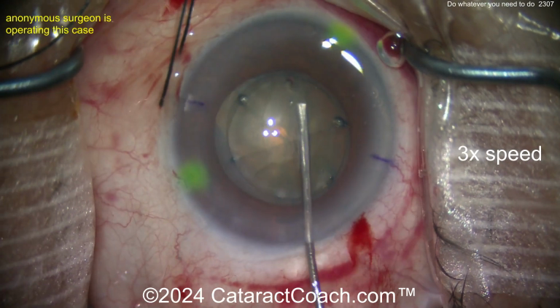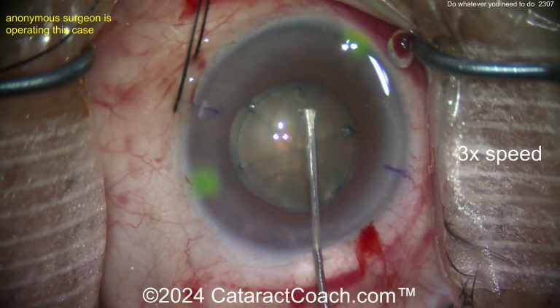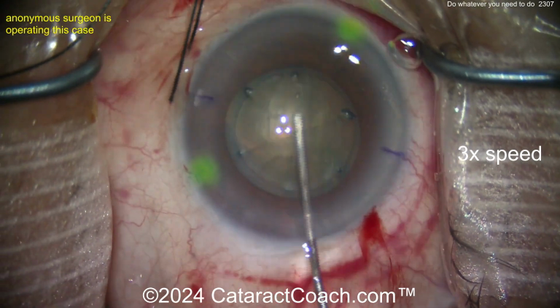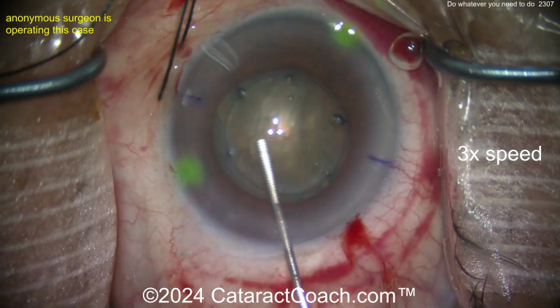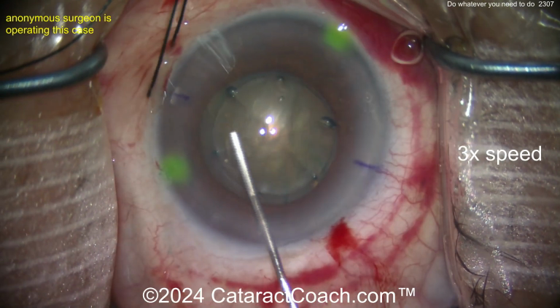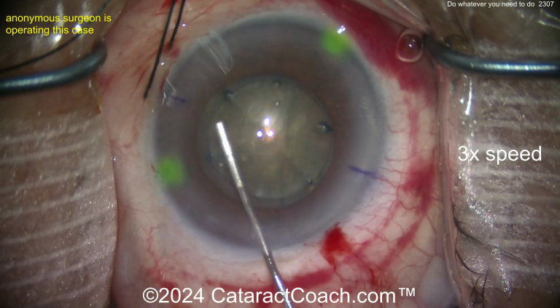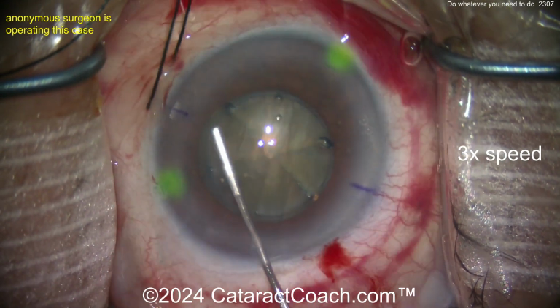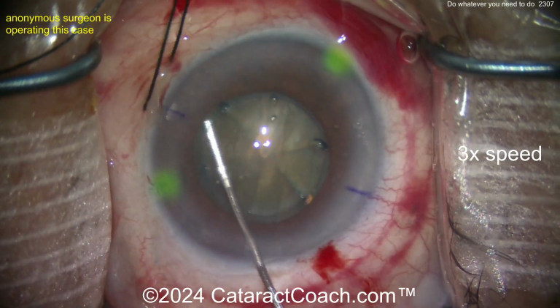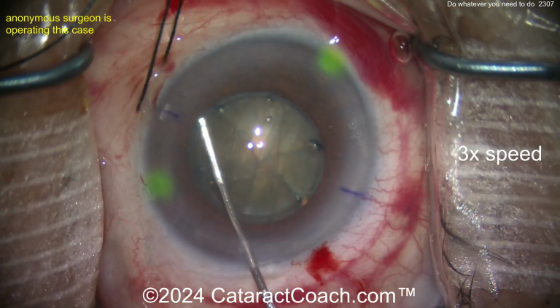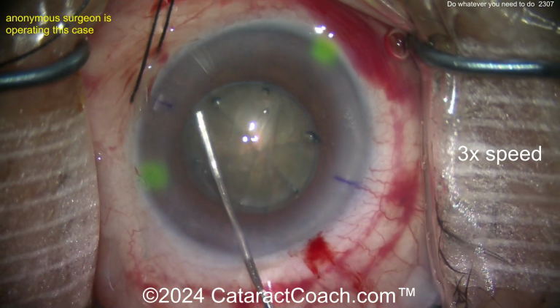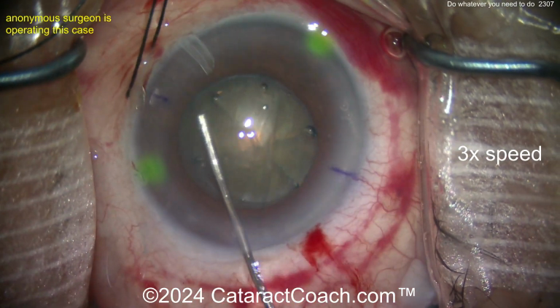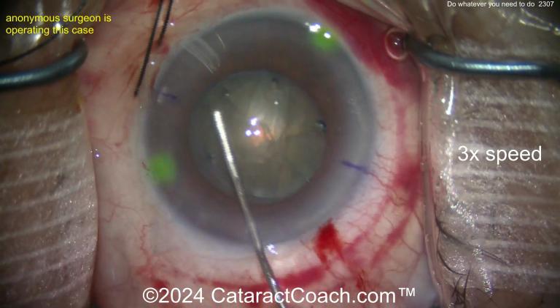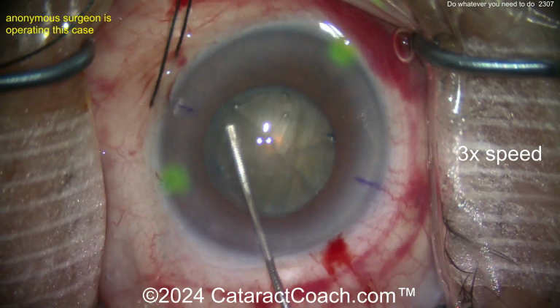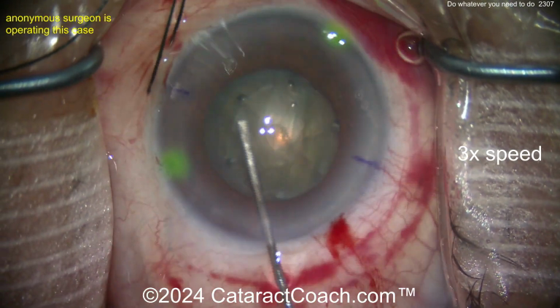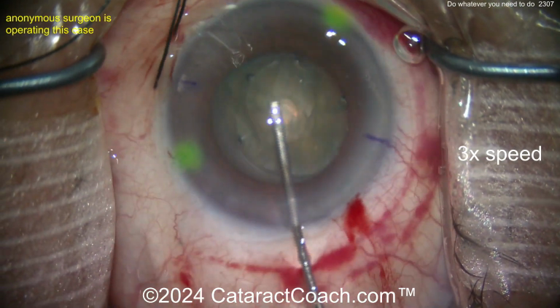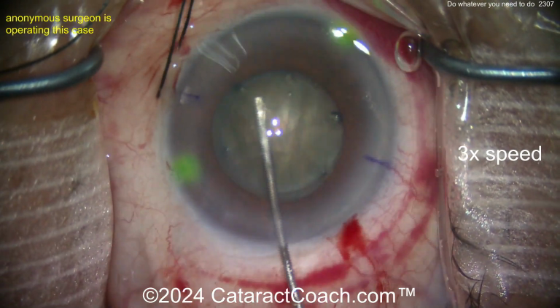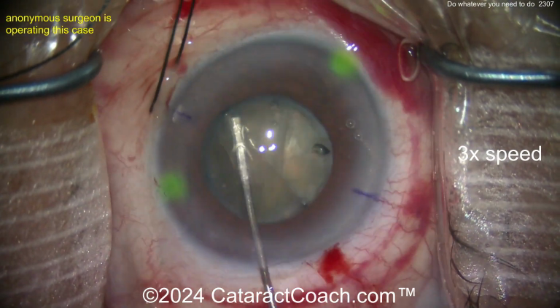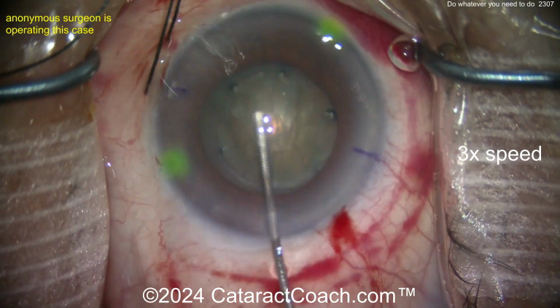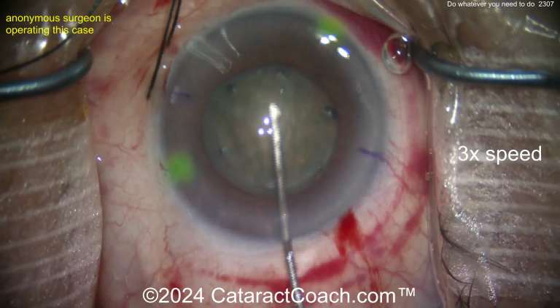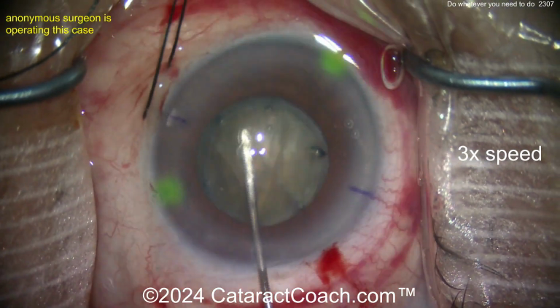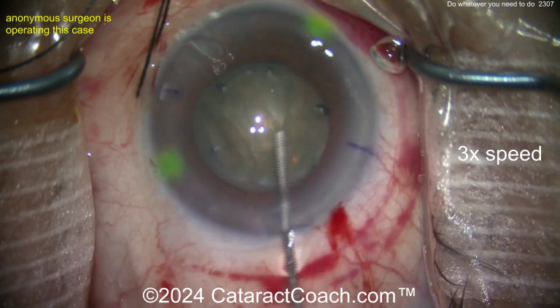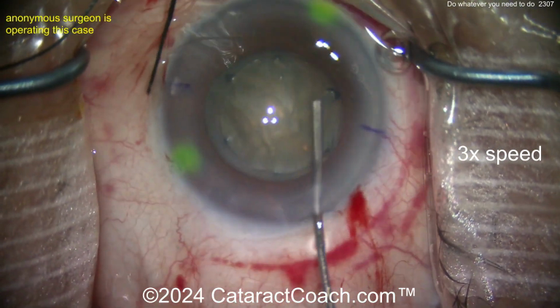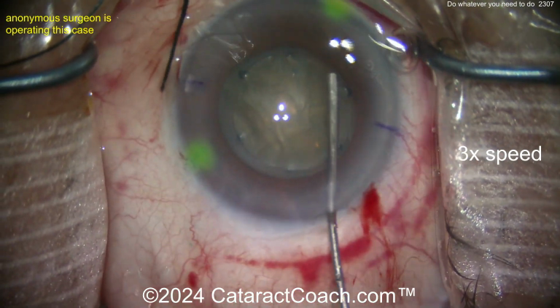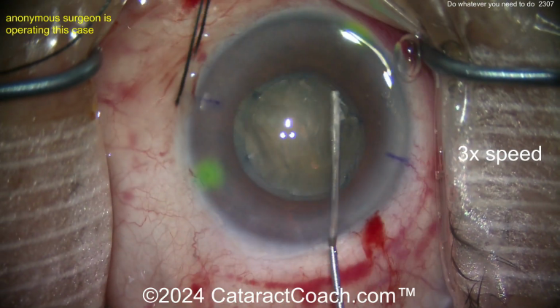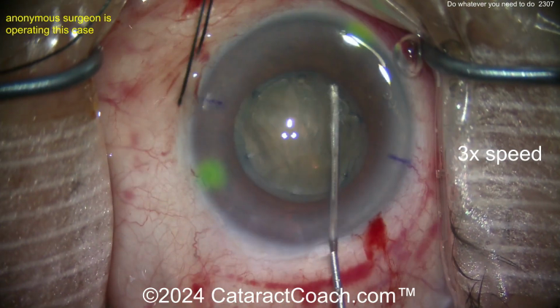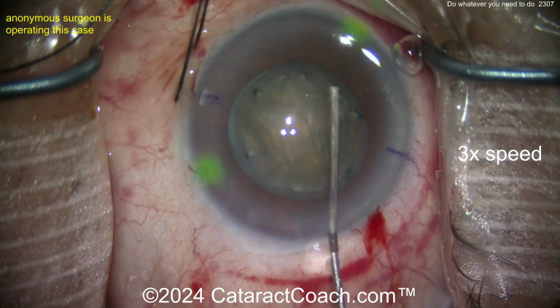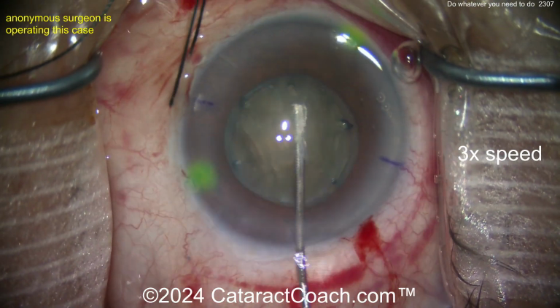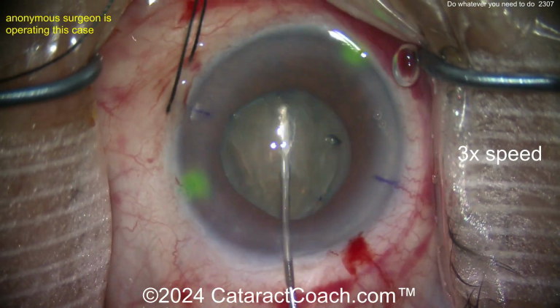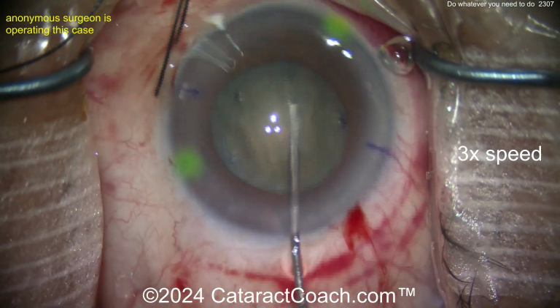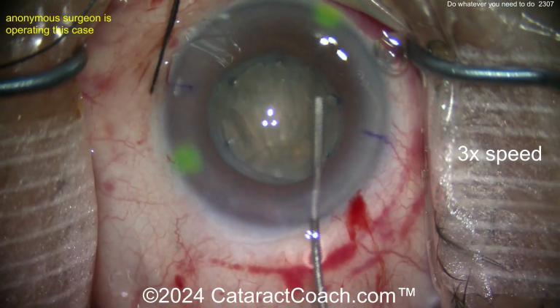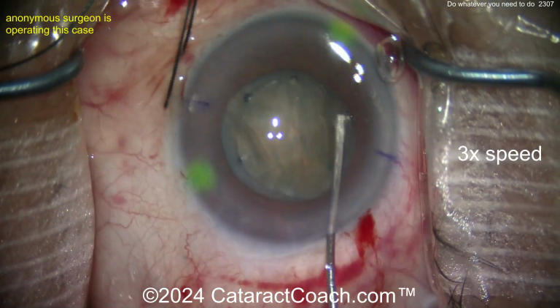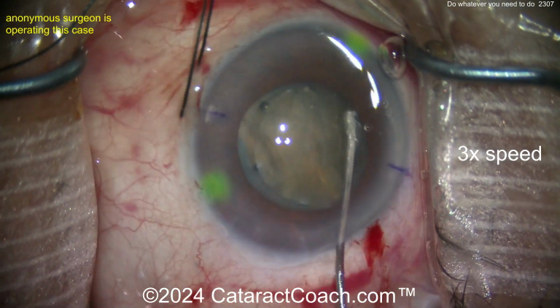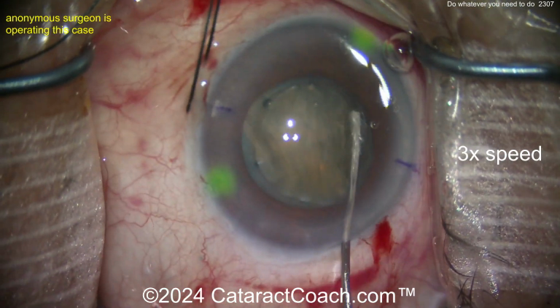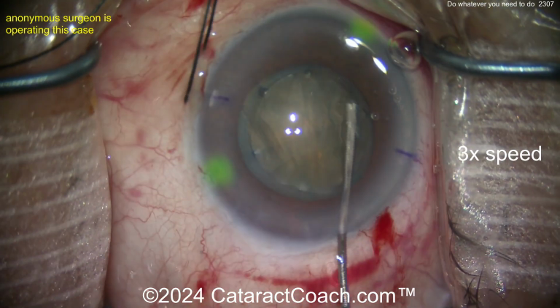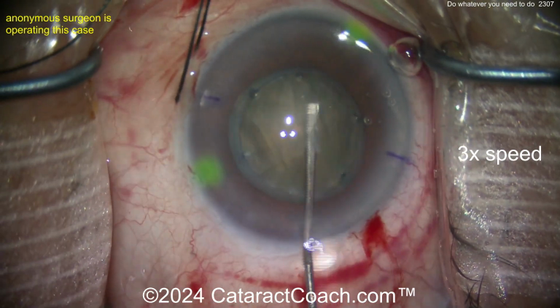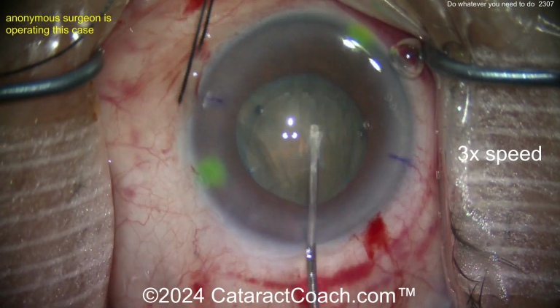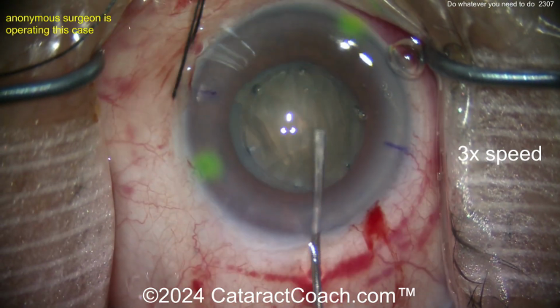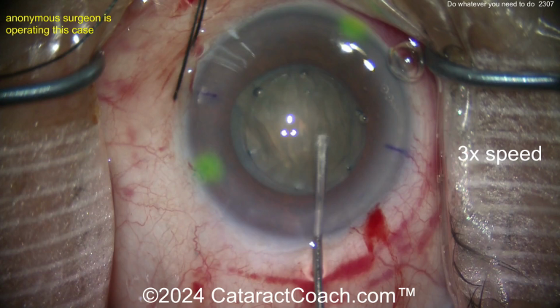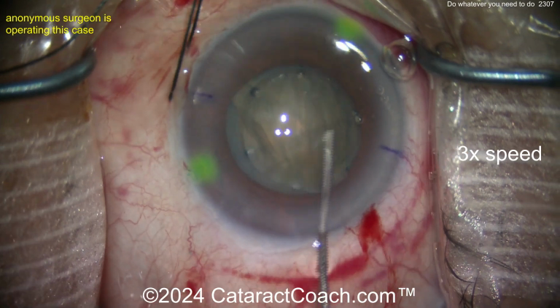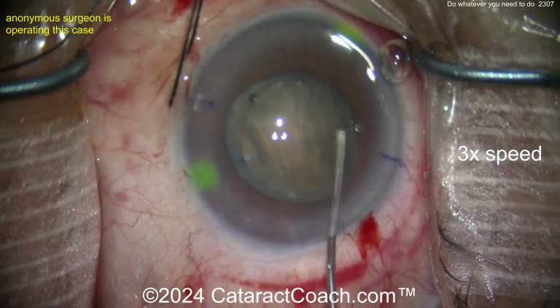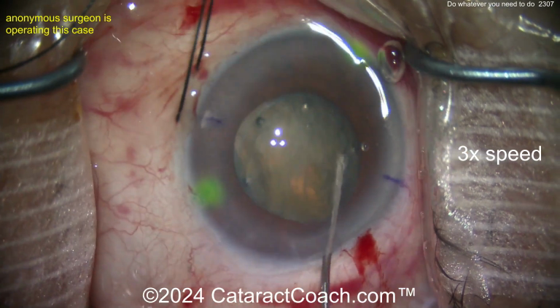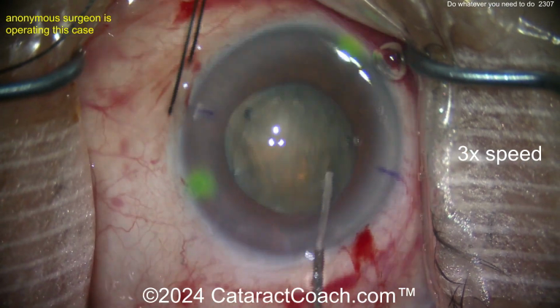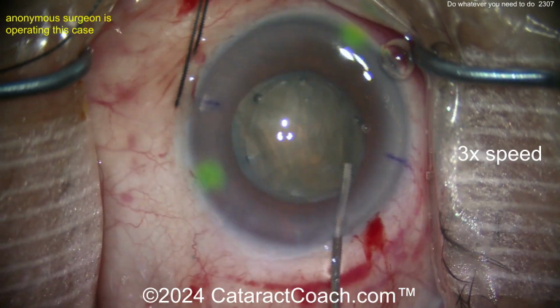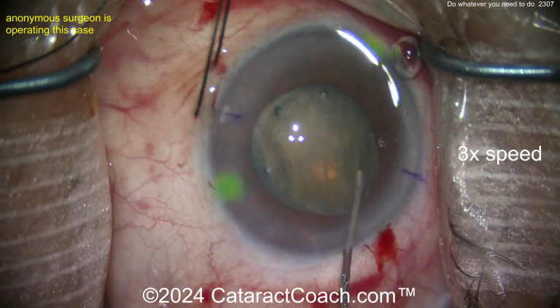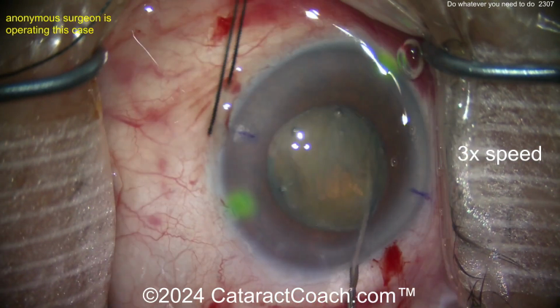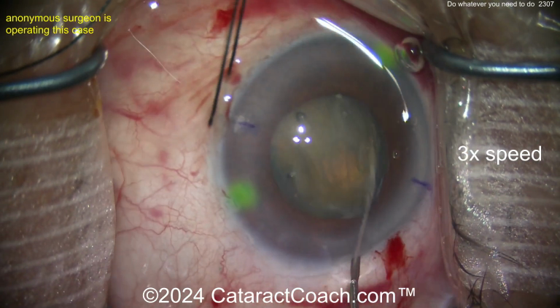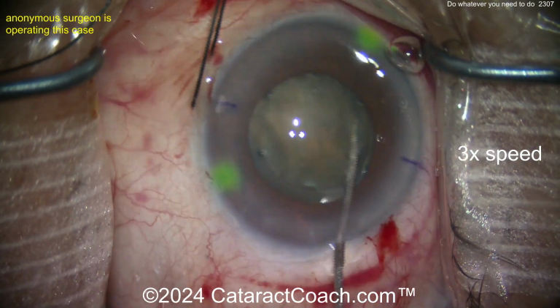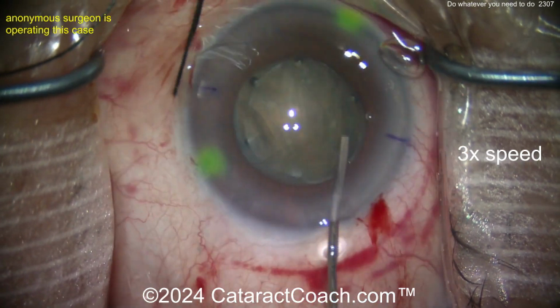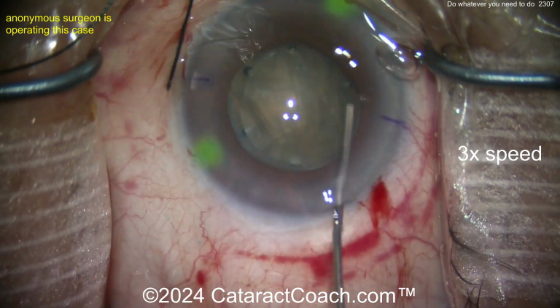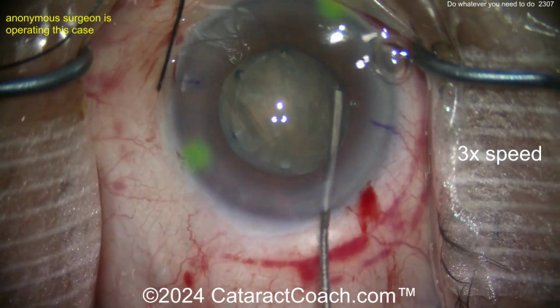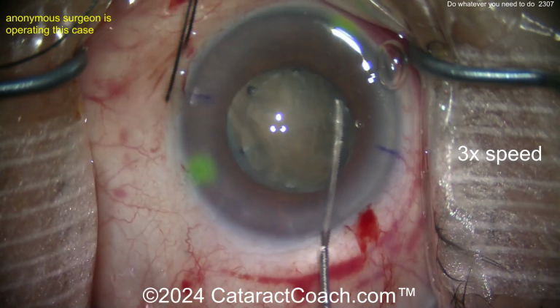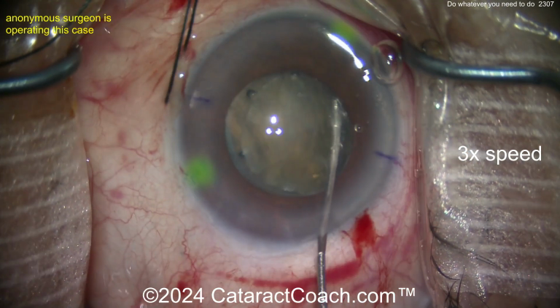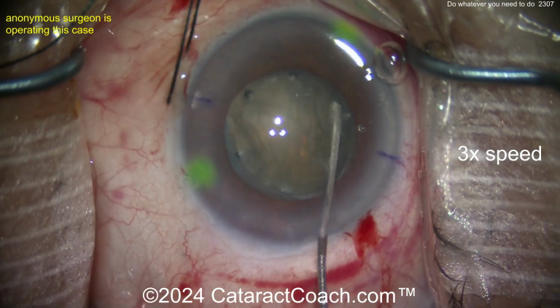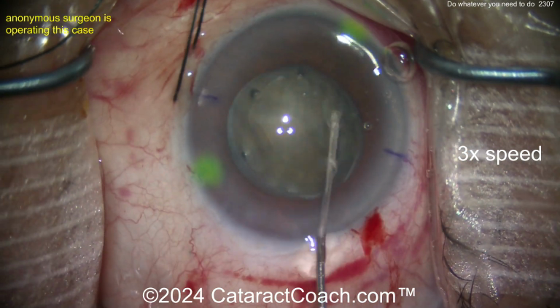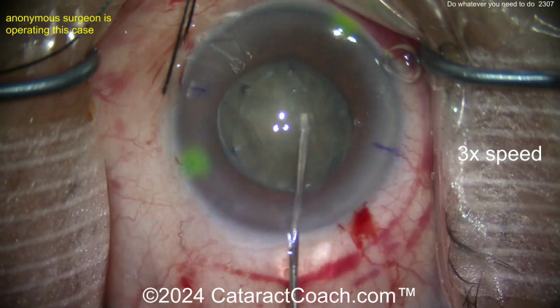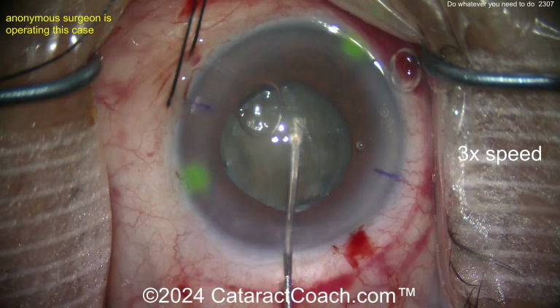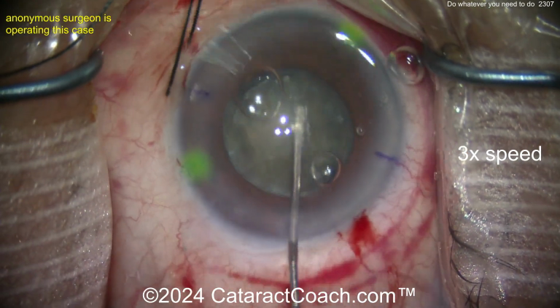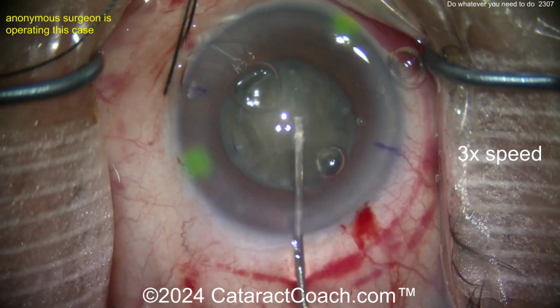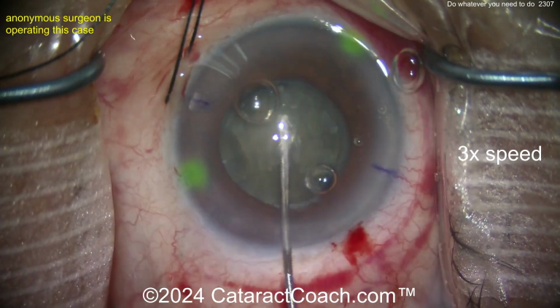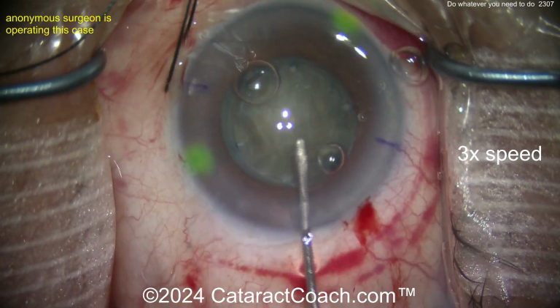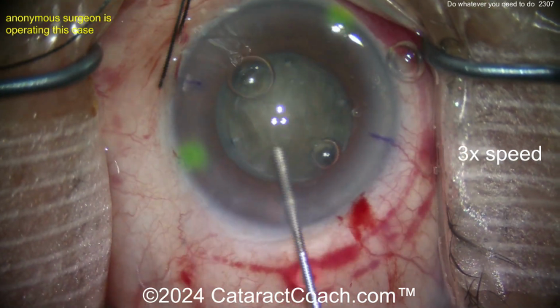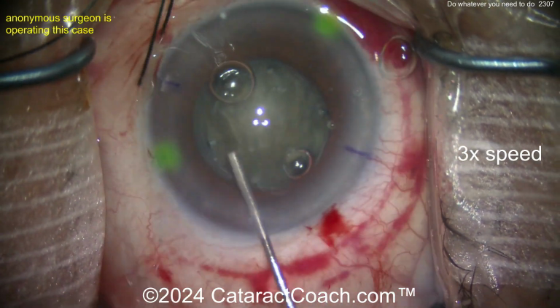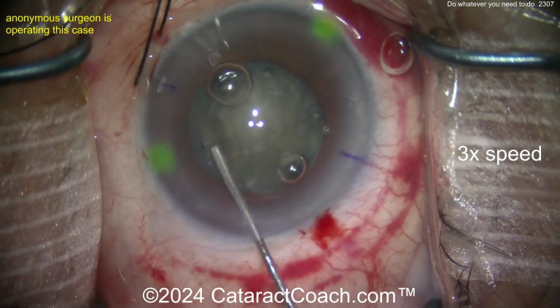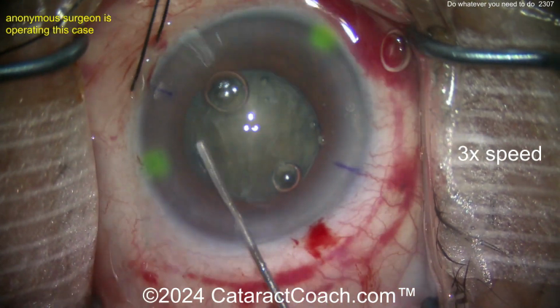Now there's a little bit of hydrodissection. We've sped the video up to 3x normal speed — we just want to show you the whole case.